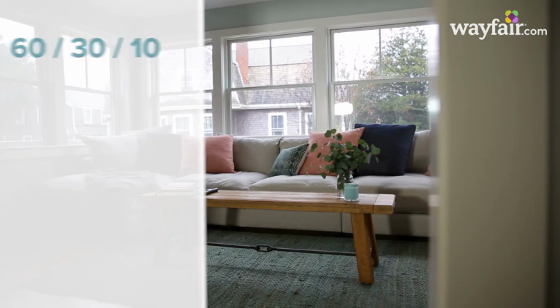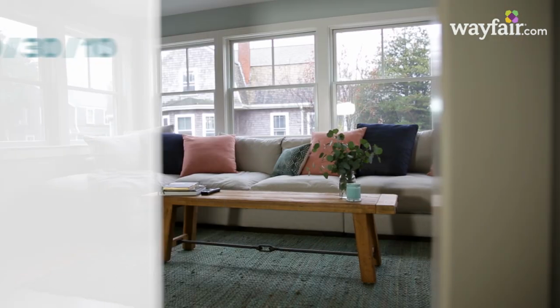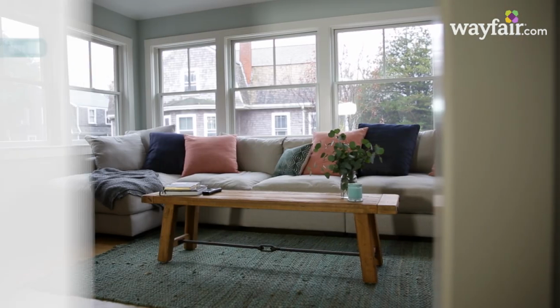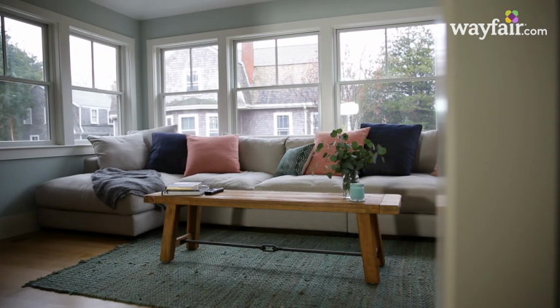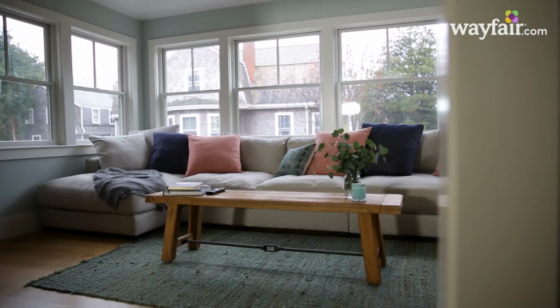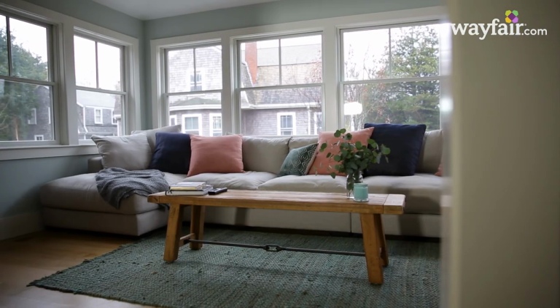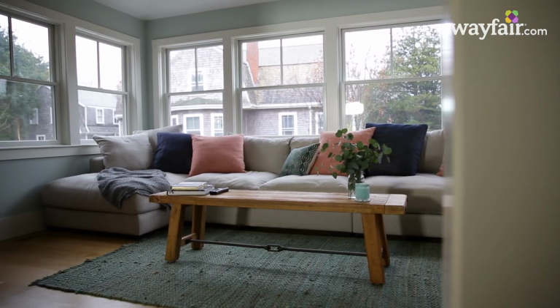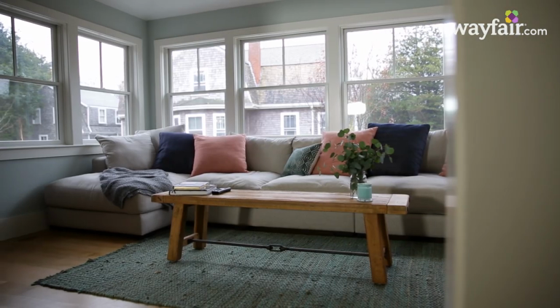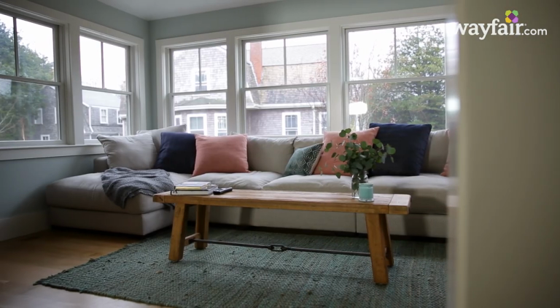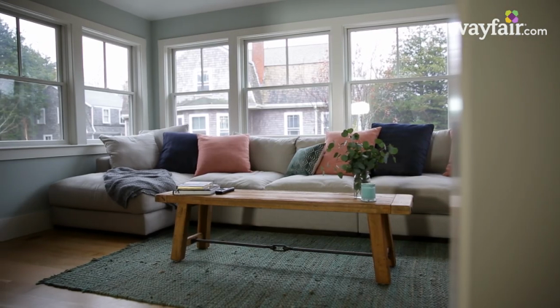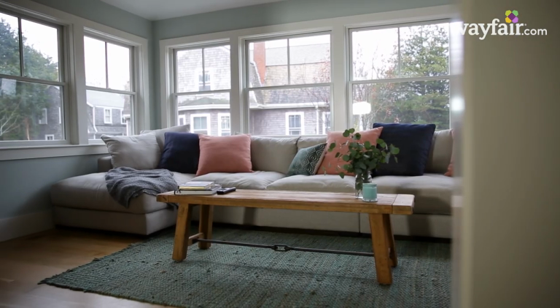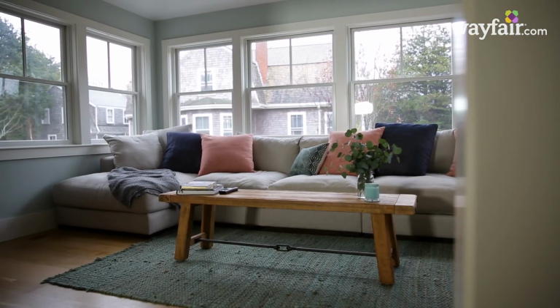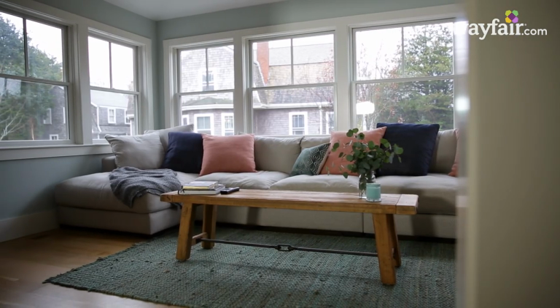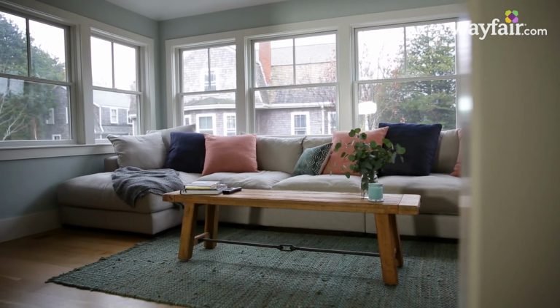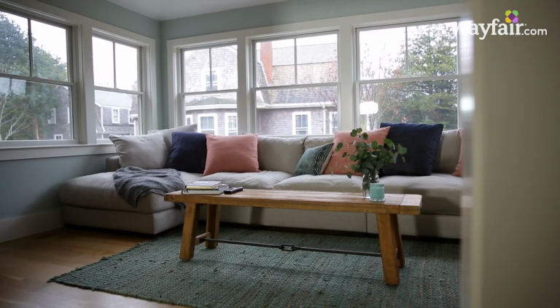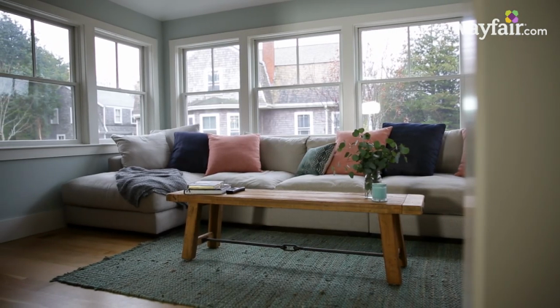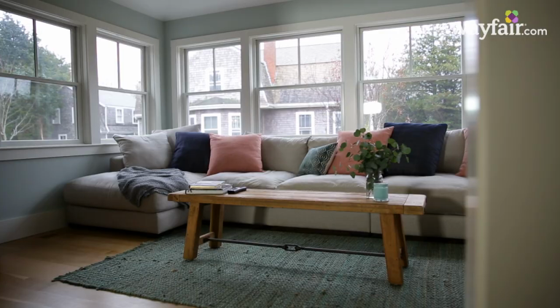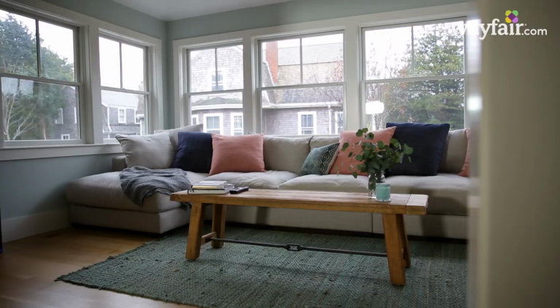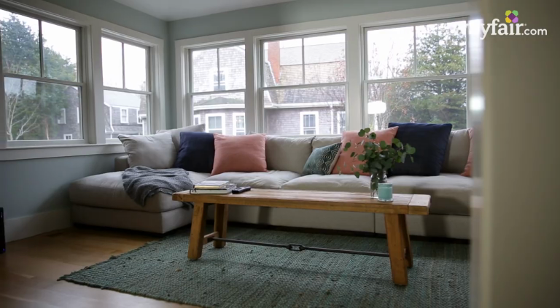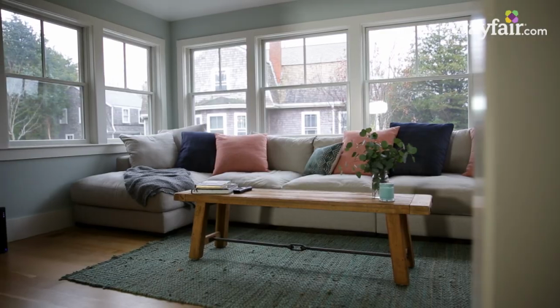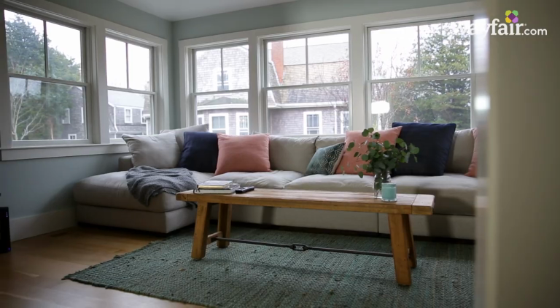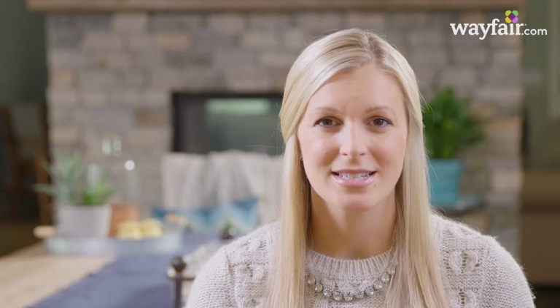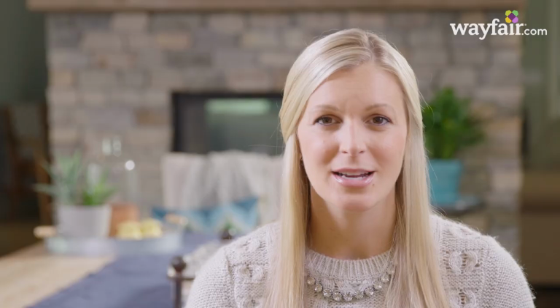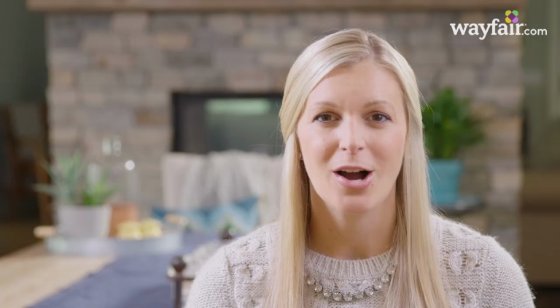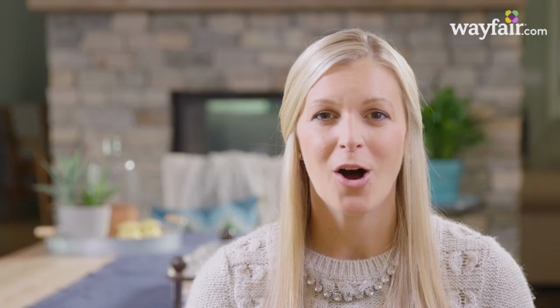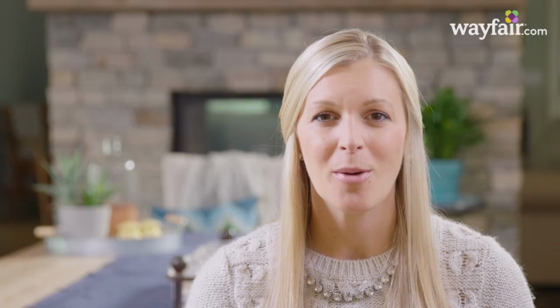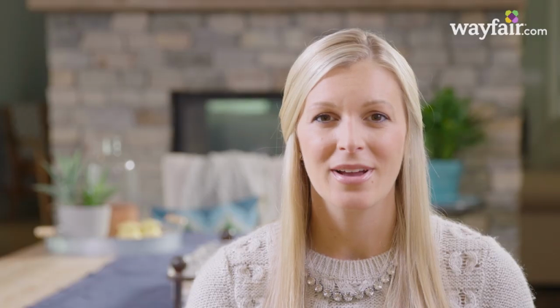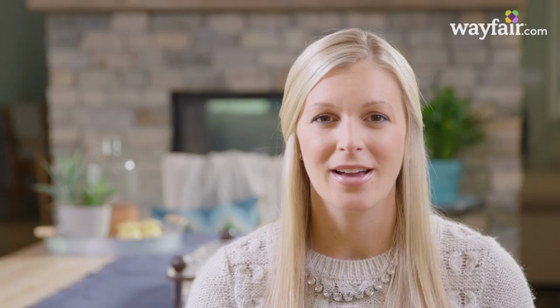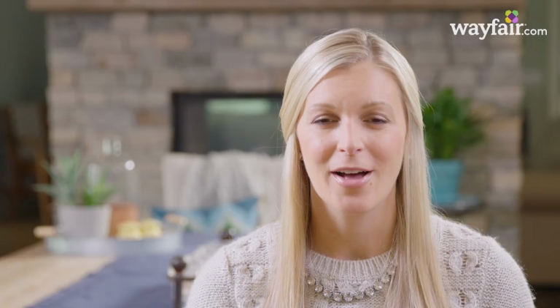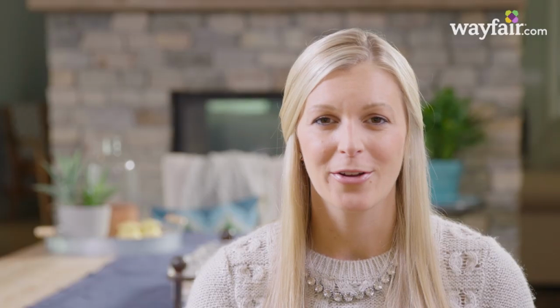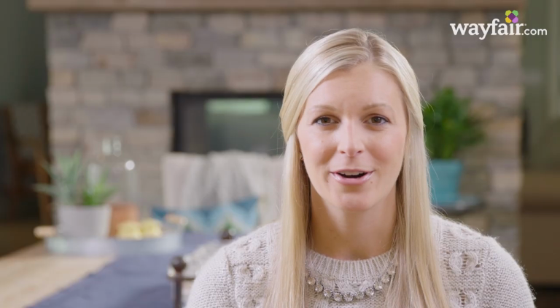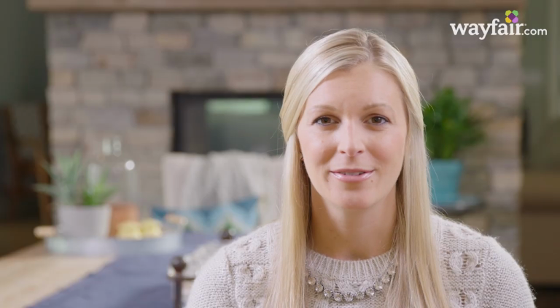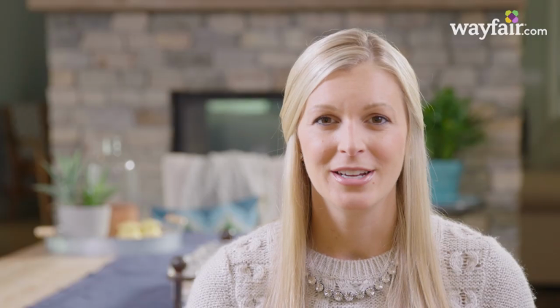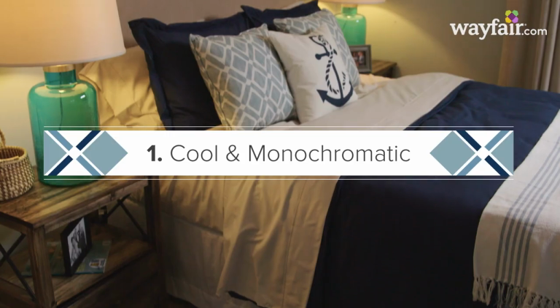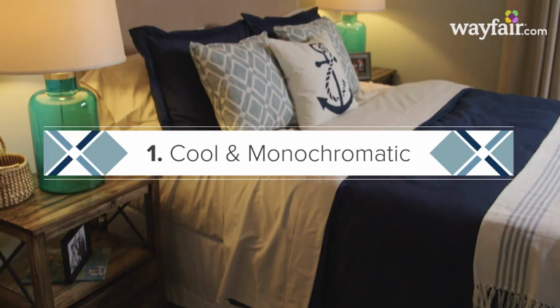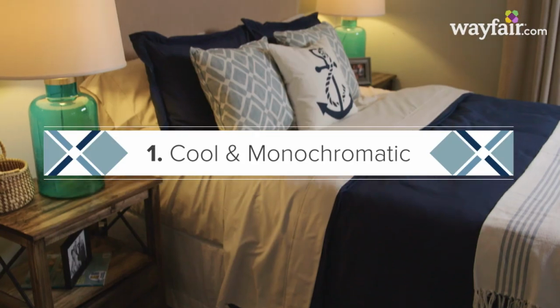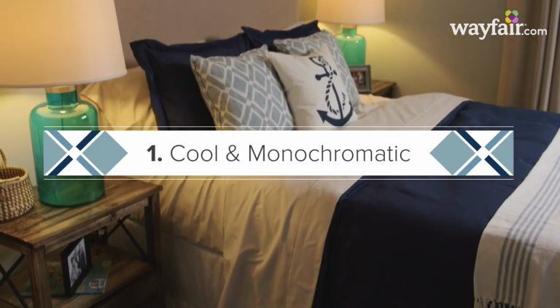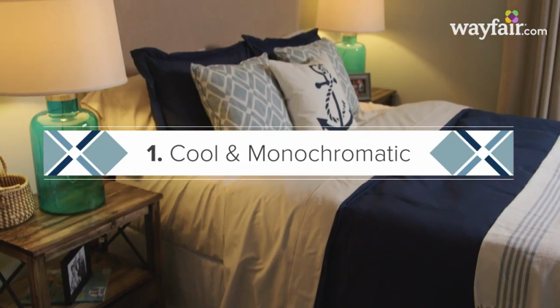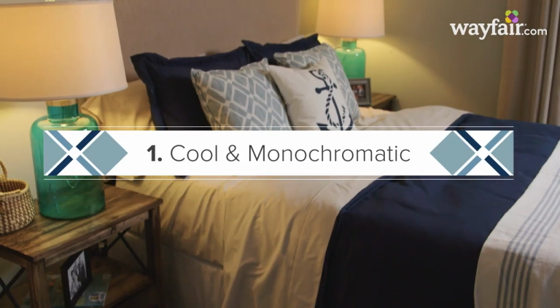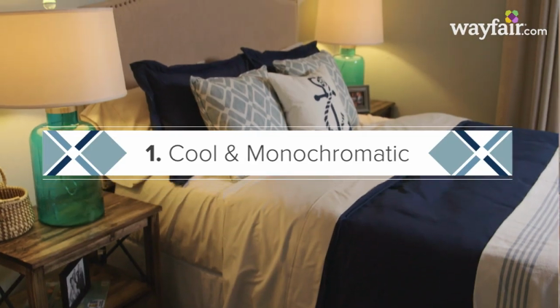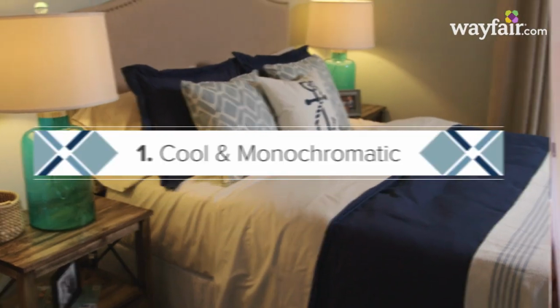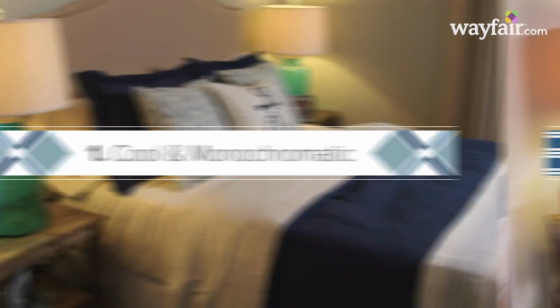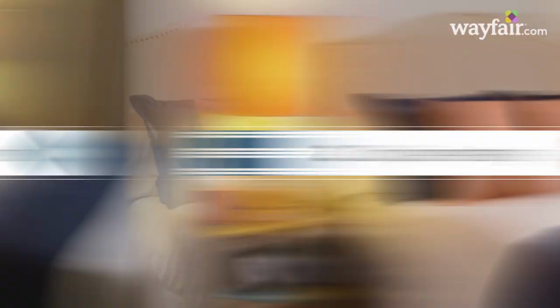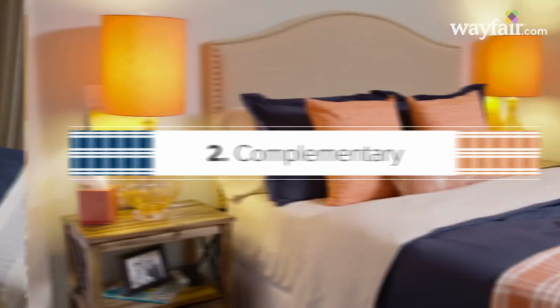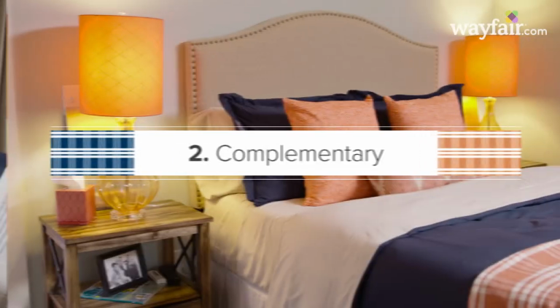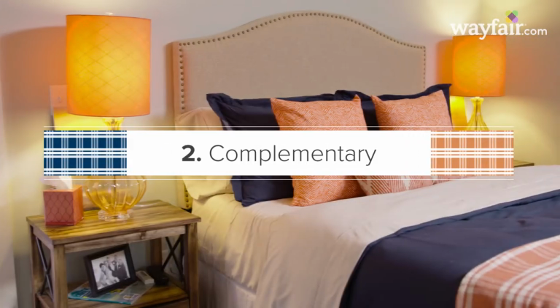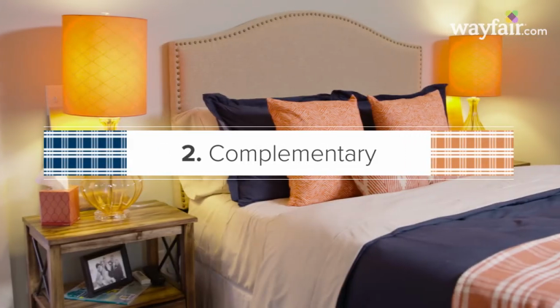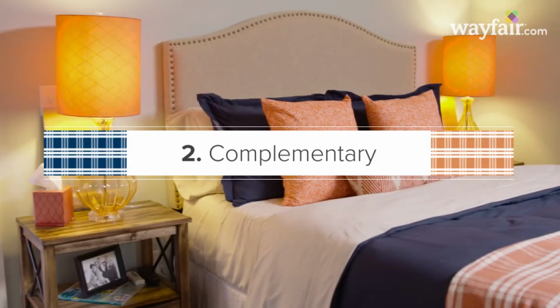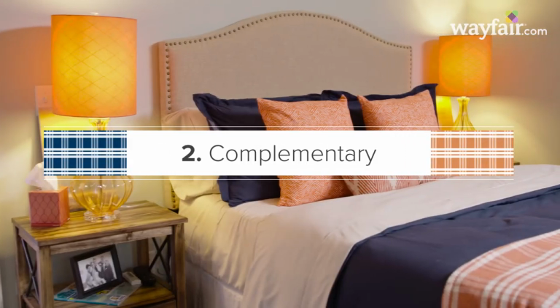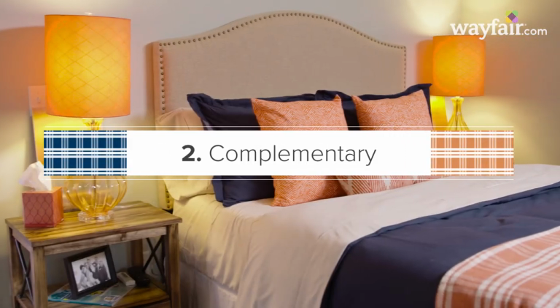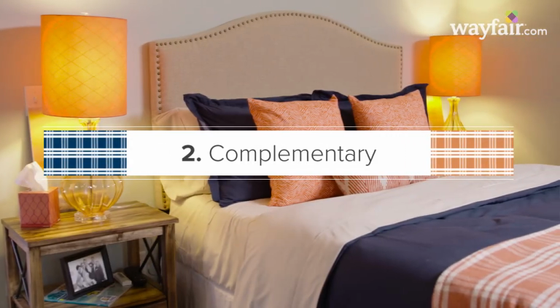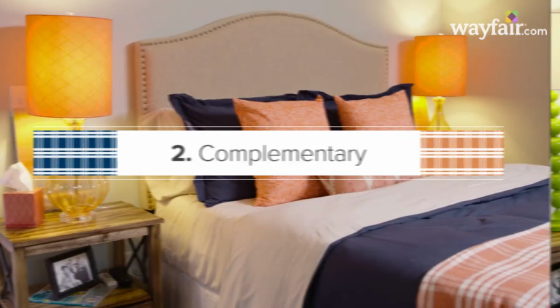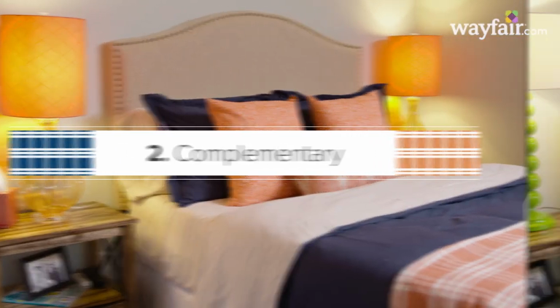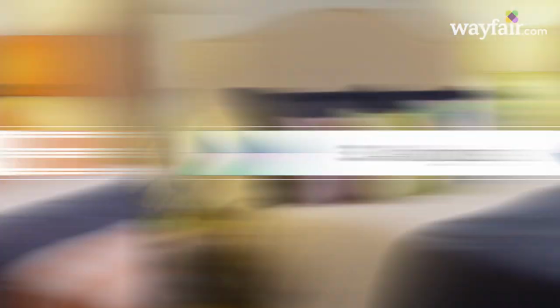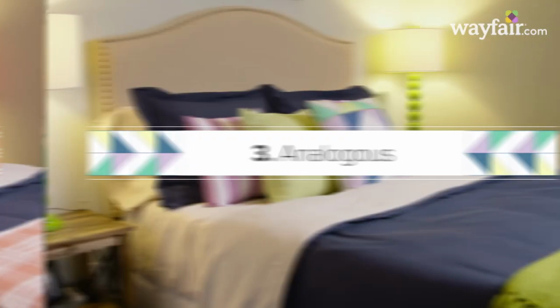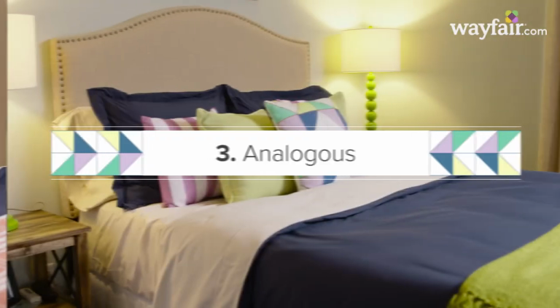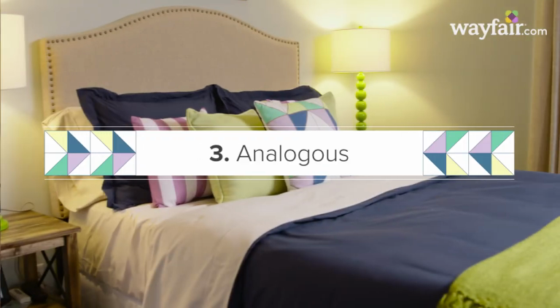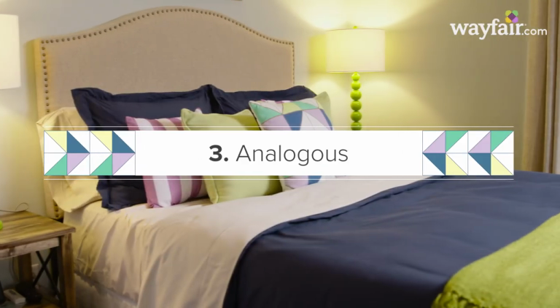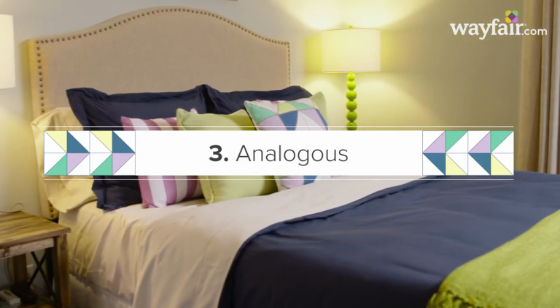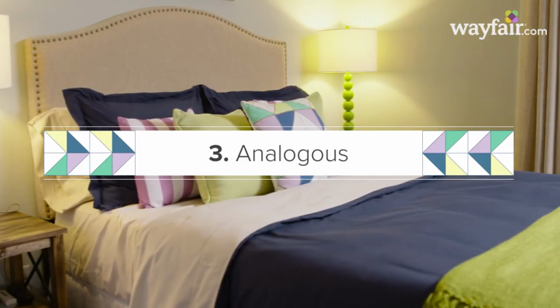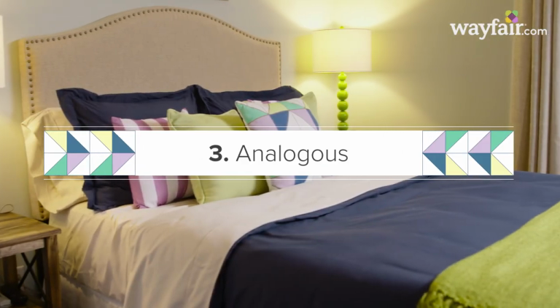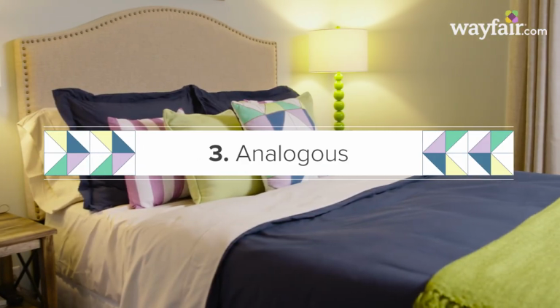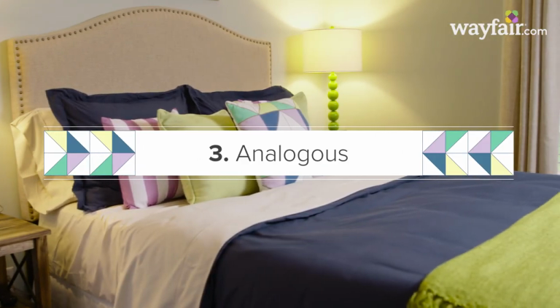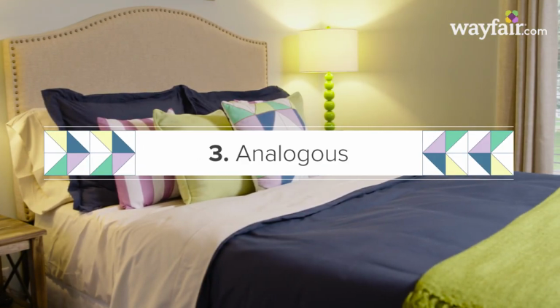I think blue should be in every room because it's a calming color. Here are three different ways to use blue with different color palettes.